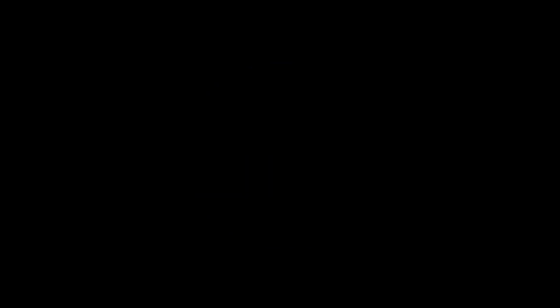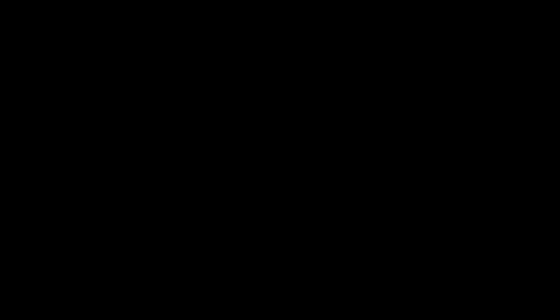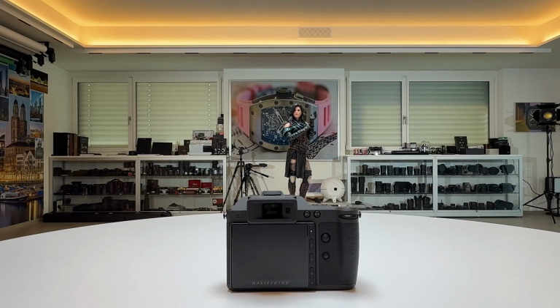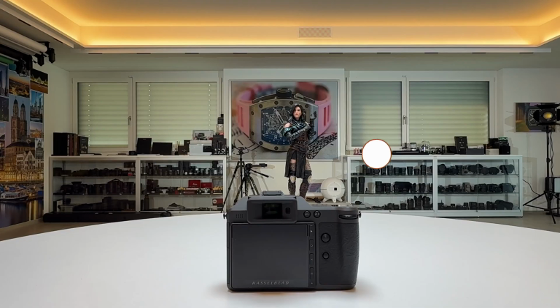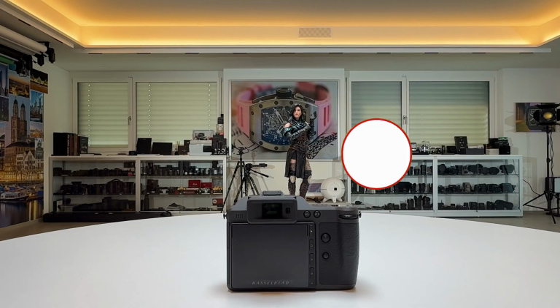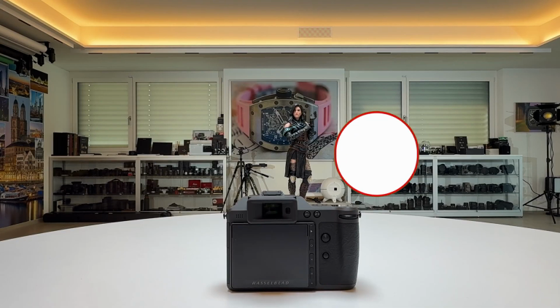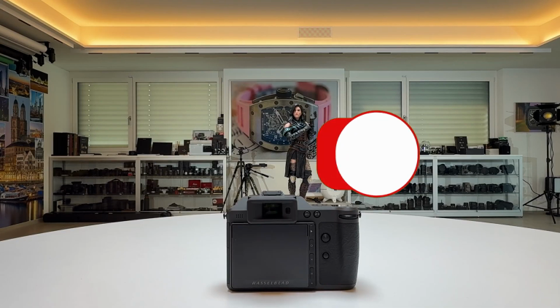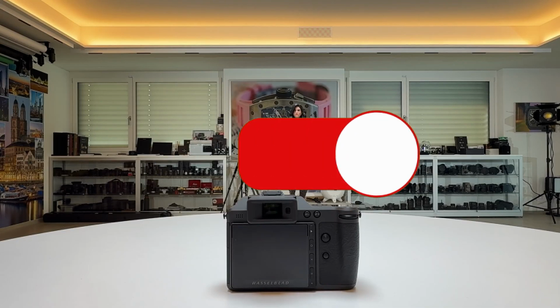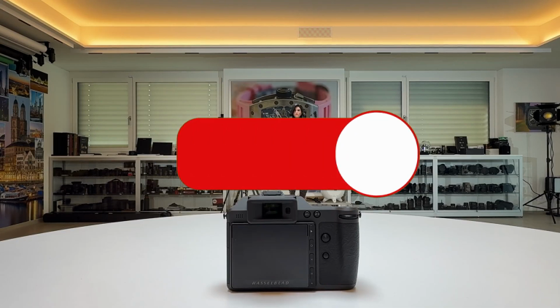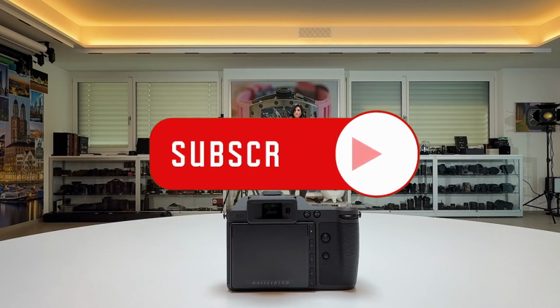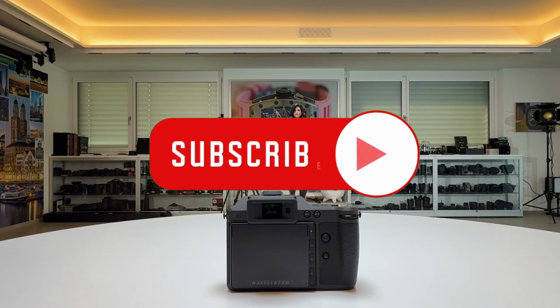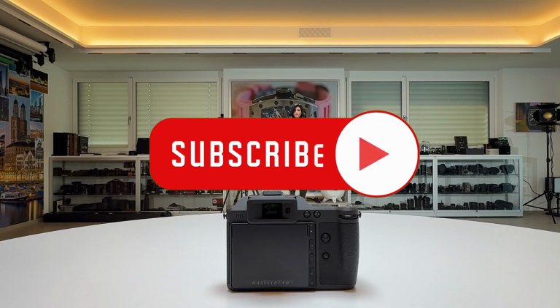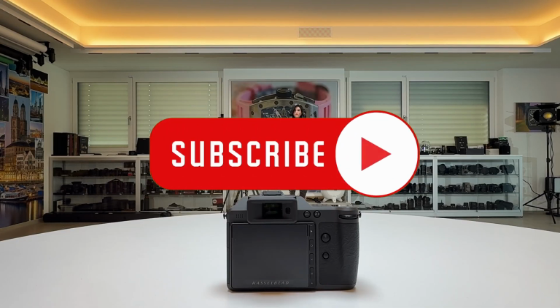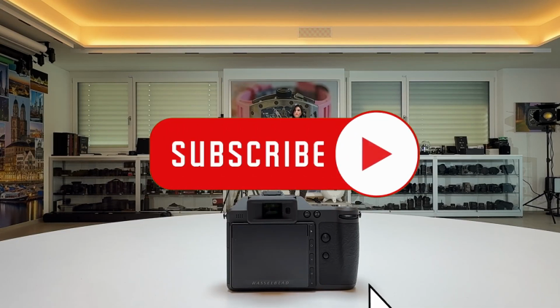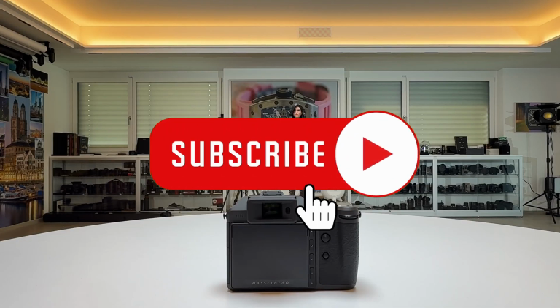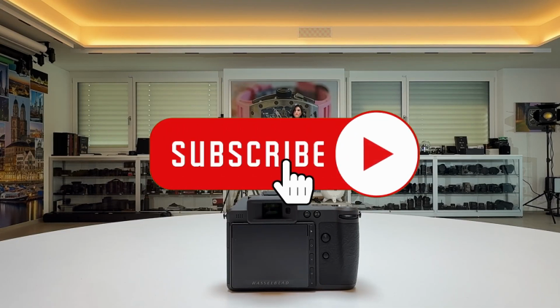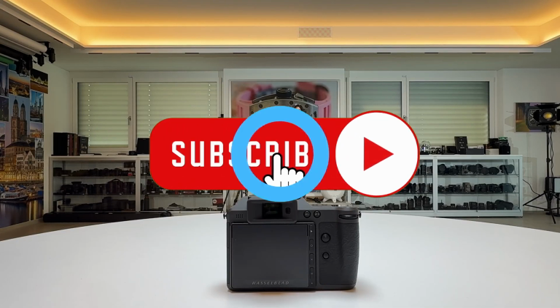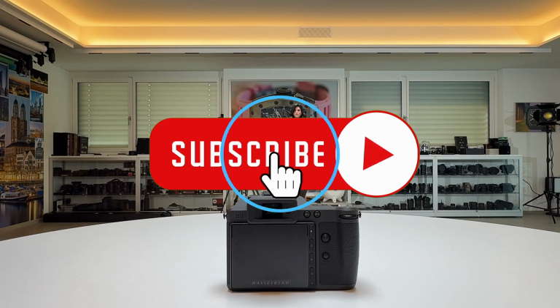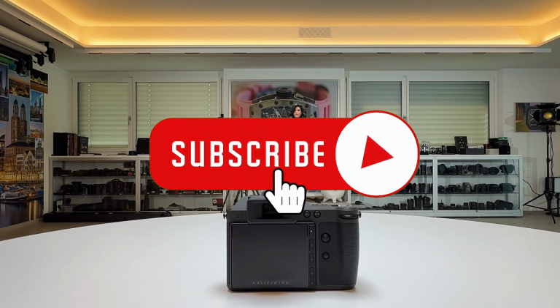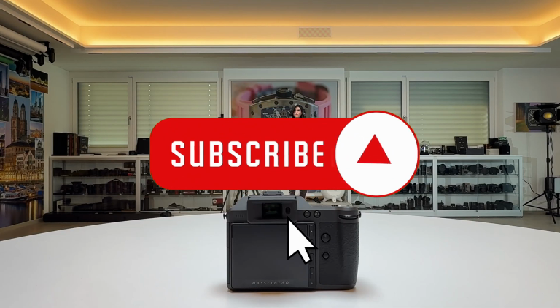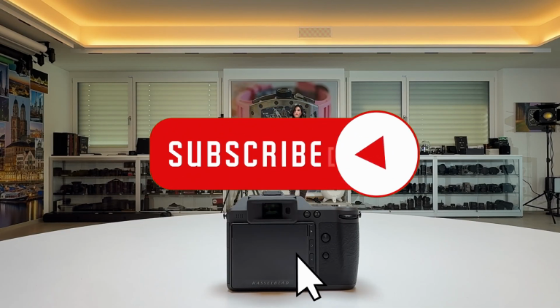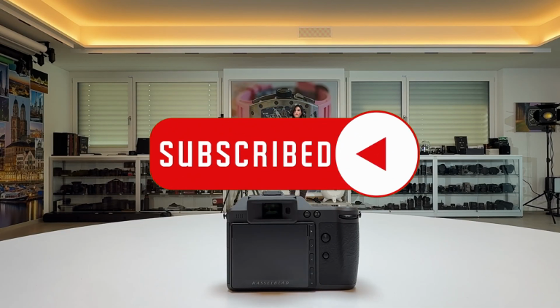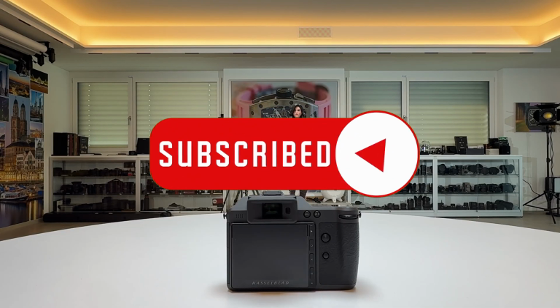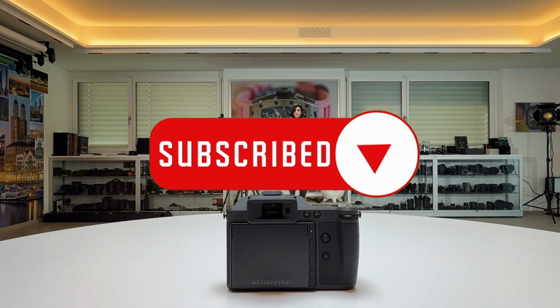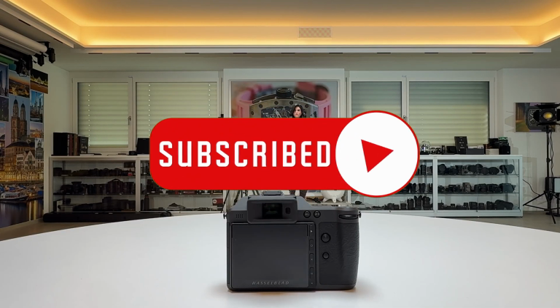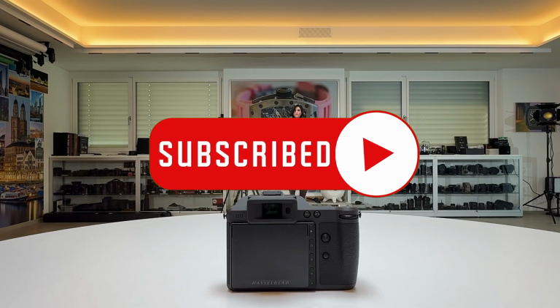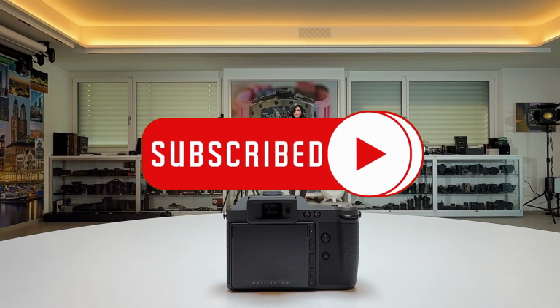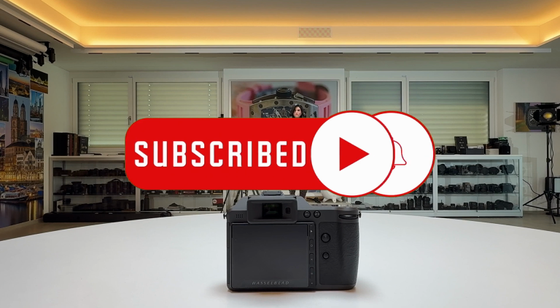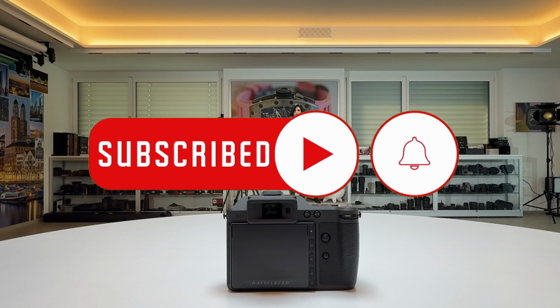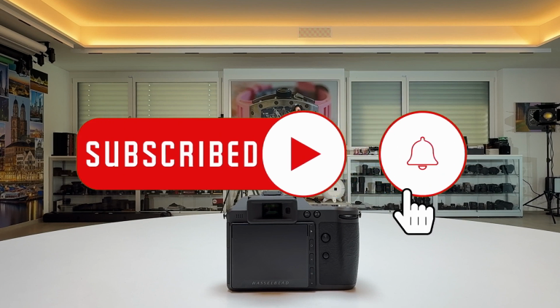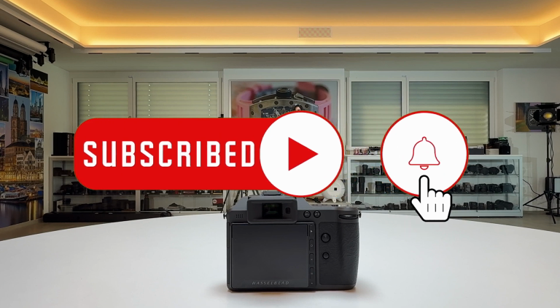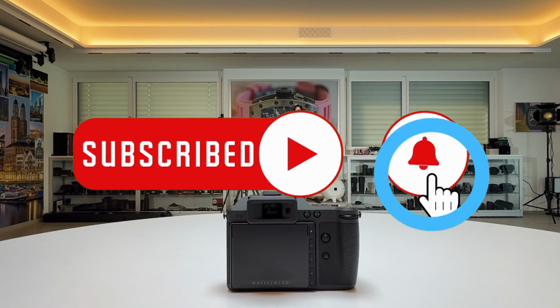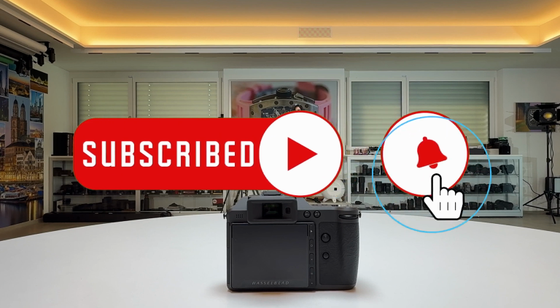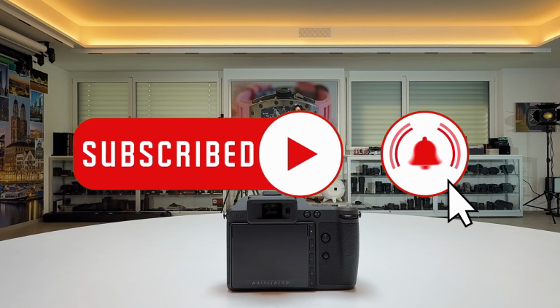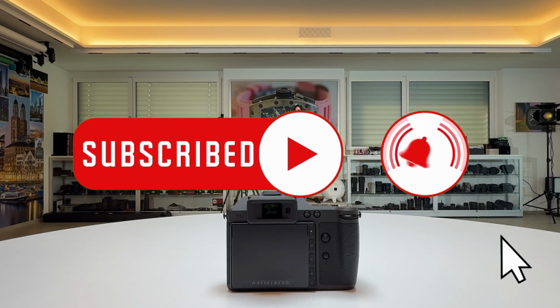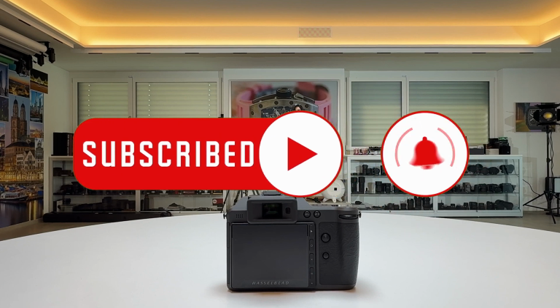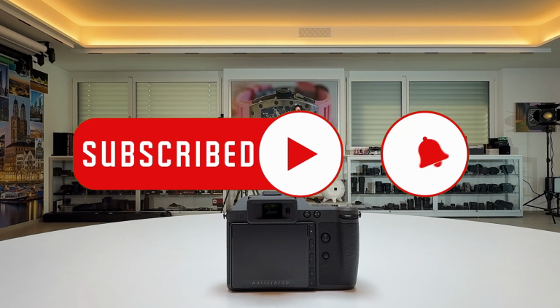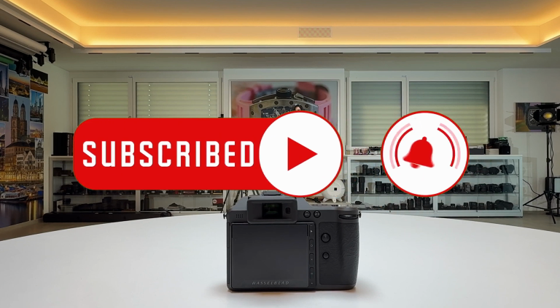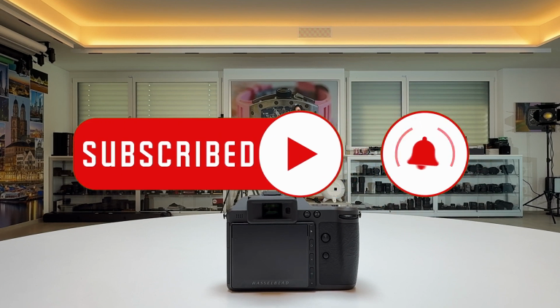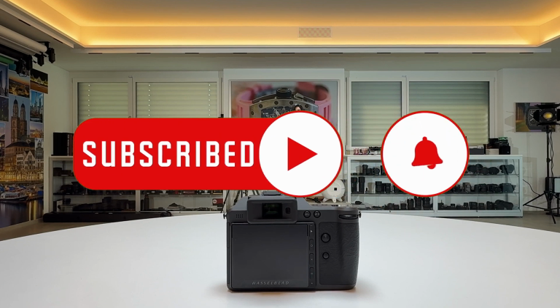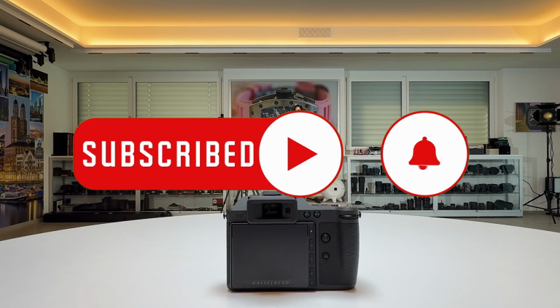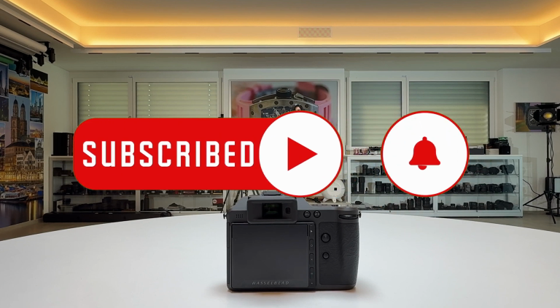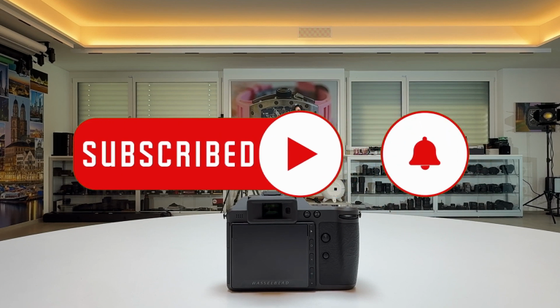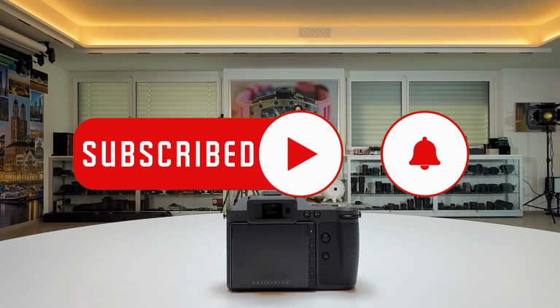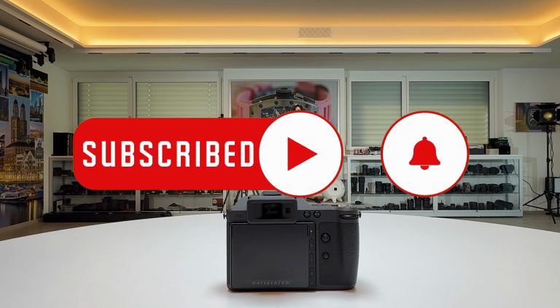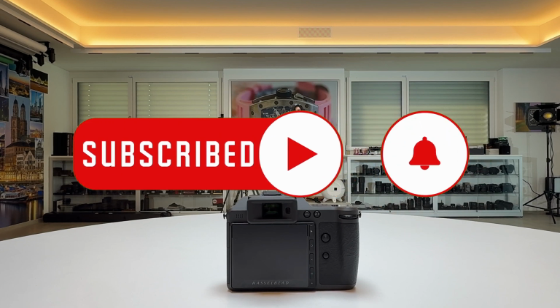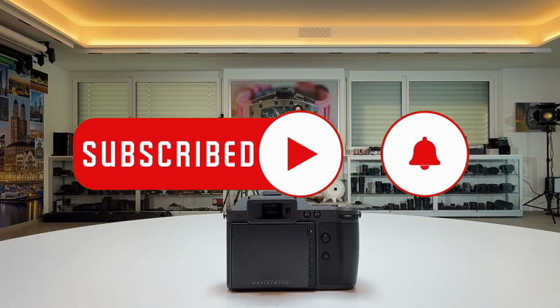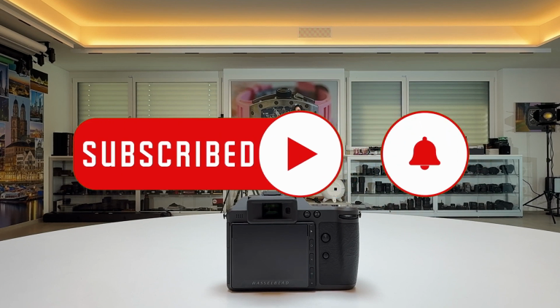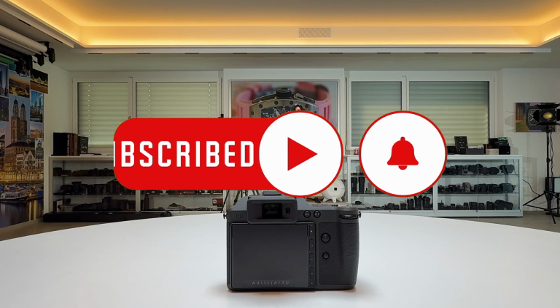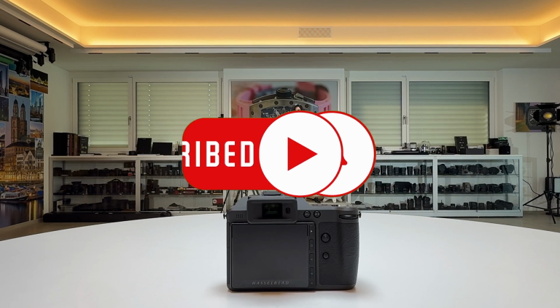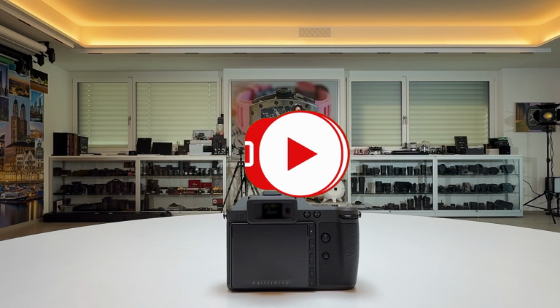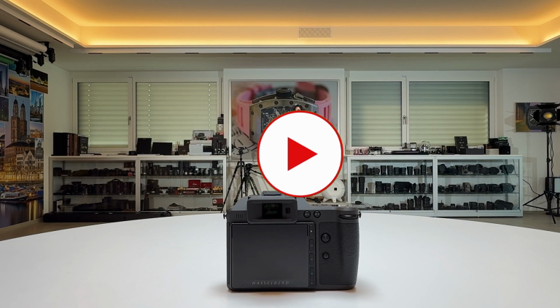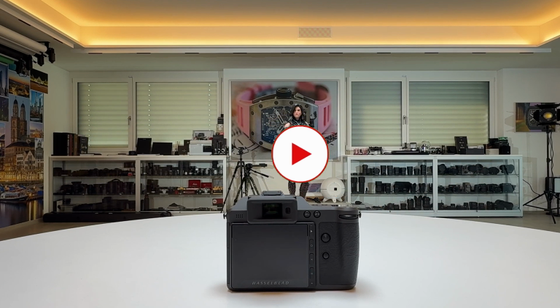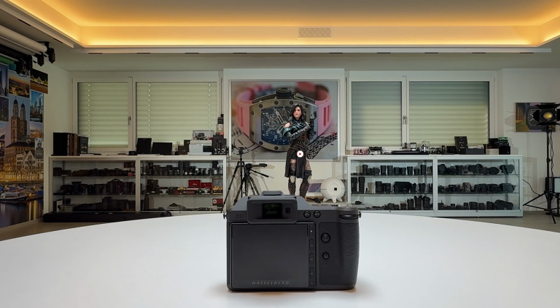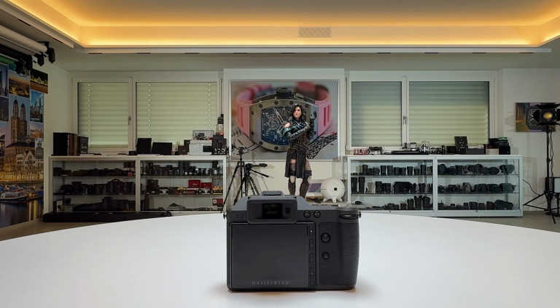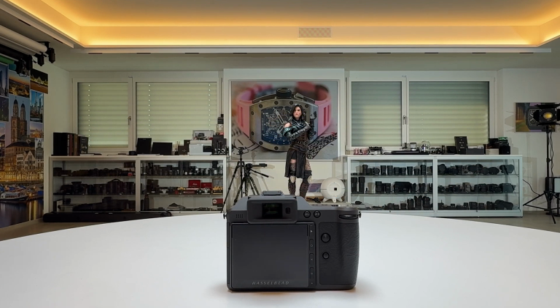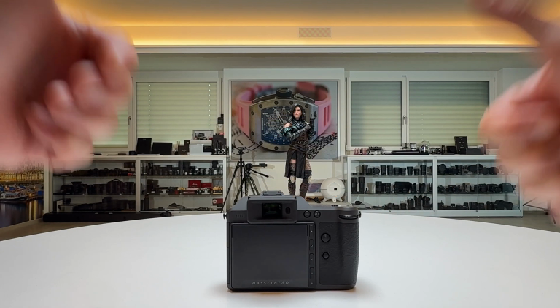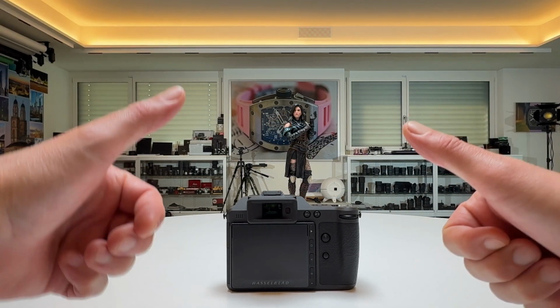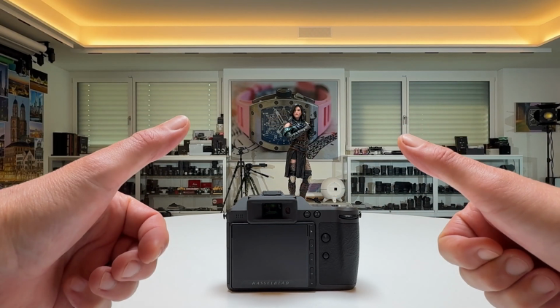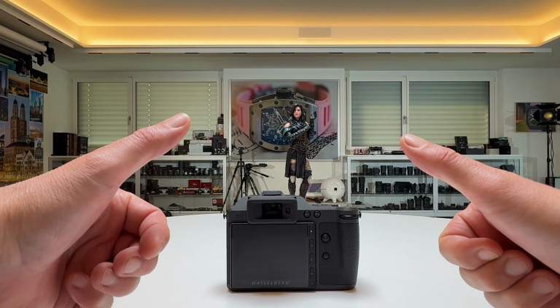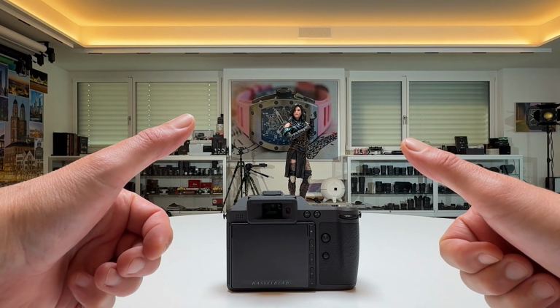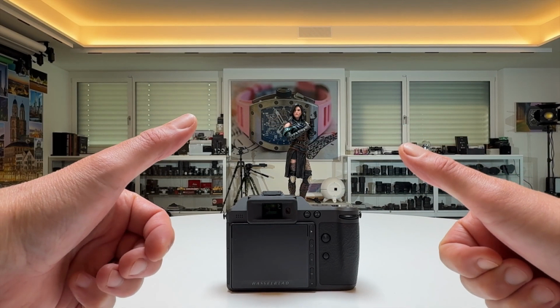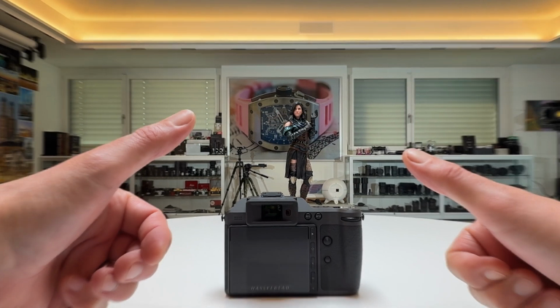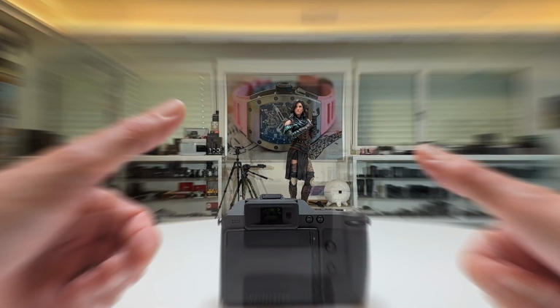If you have not yet subscribed to my channel, please do so — subscribe, hit the notification bell, and support my work. Many thanks for that.